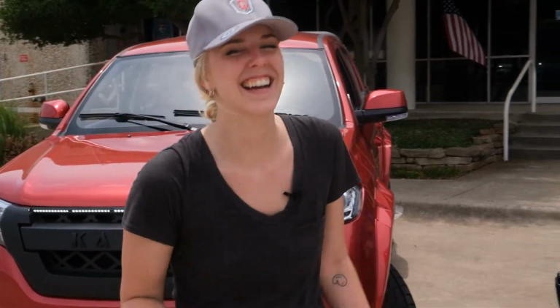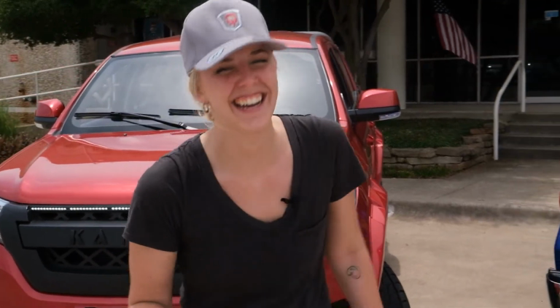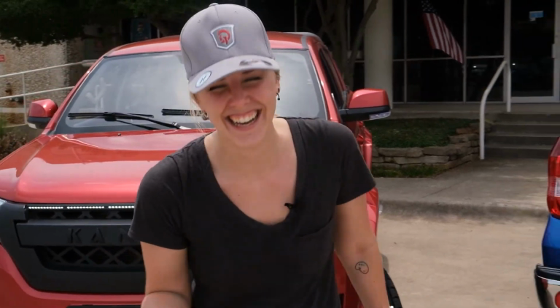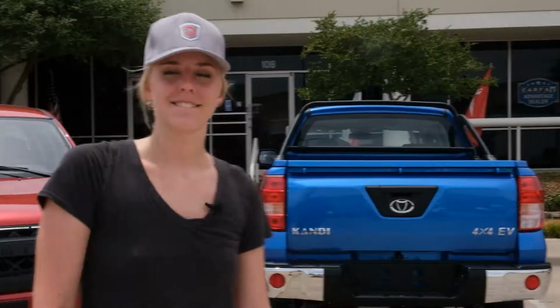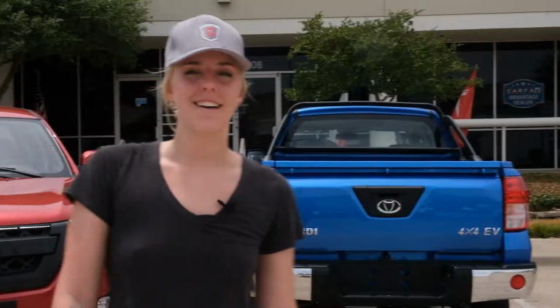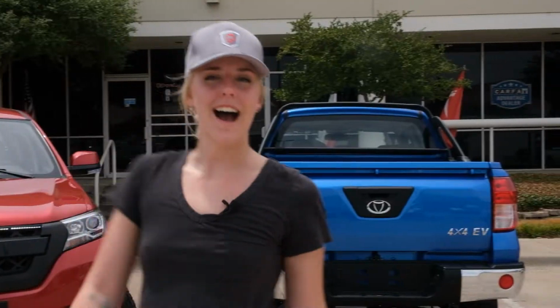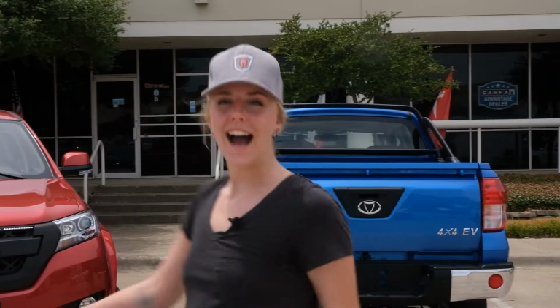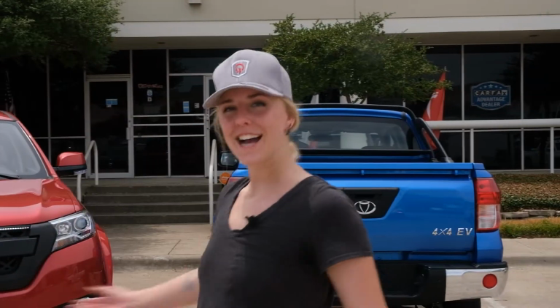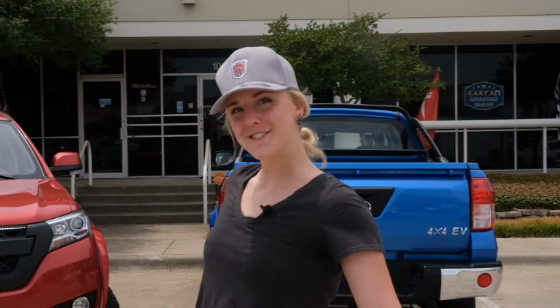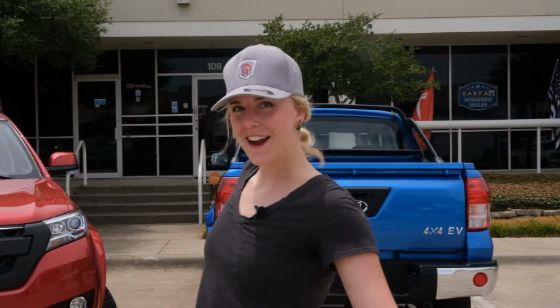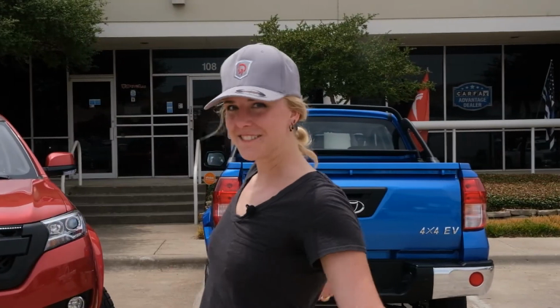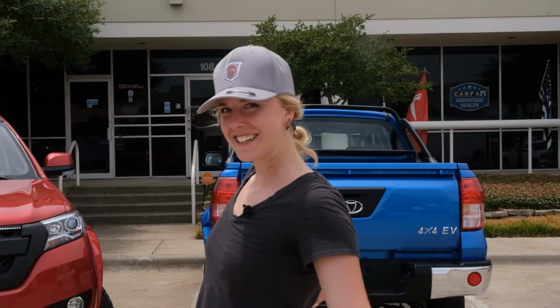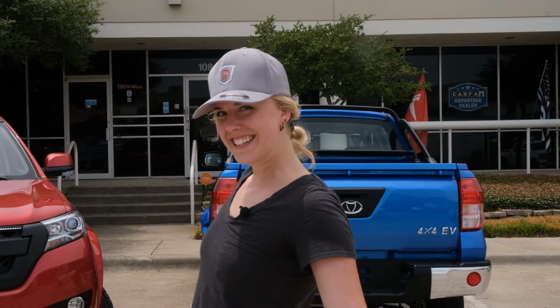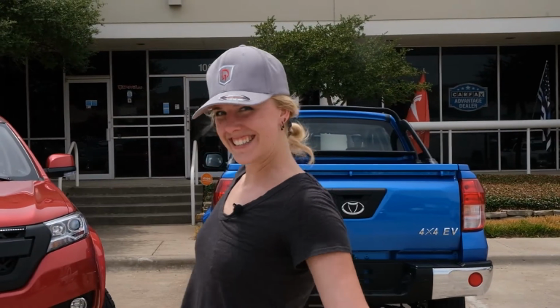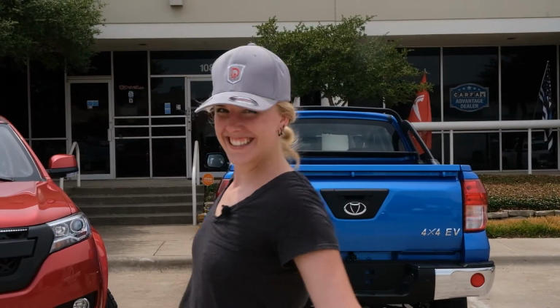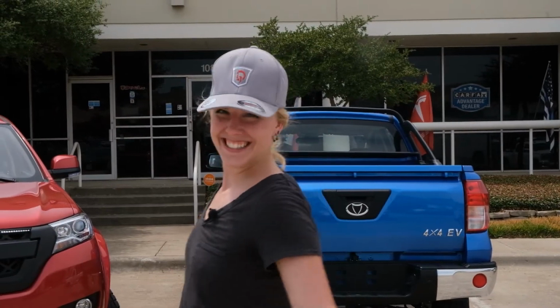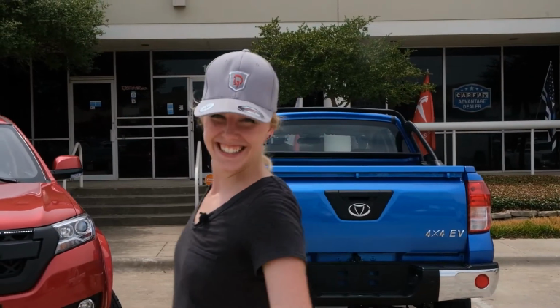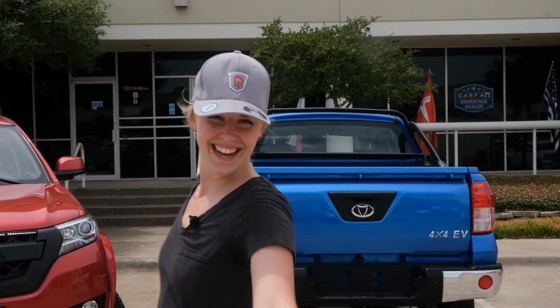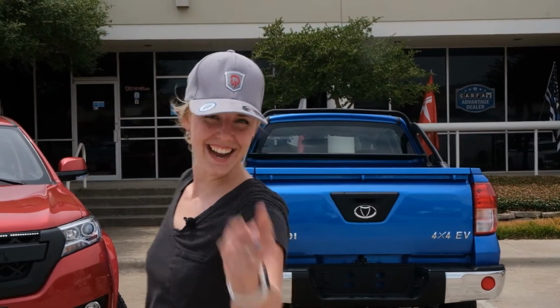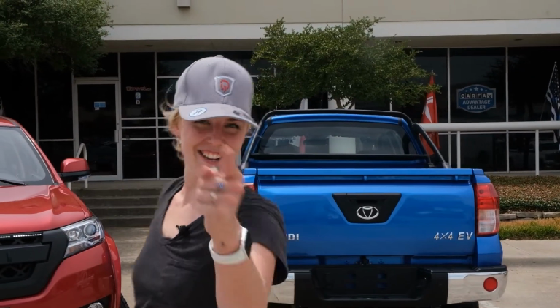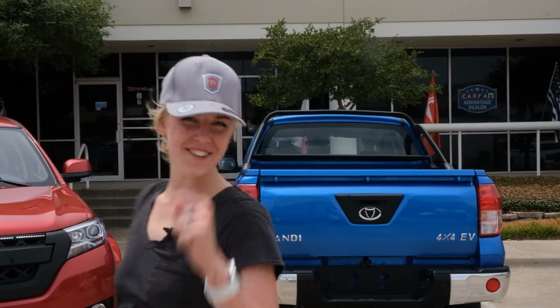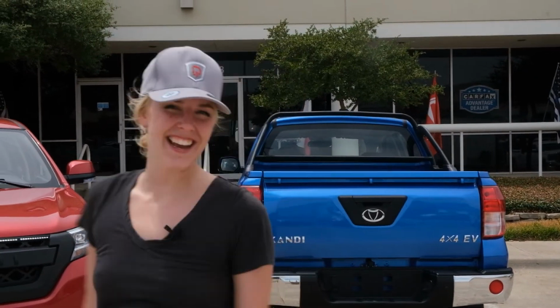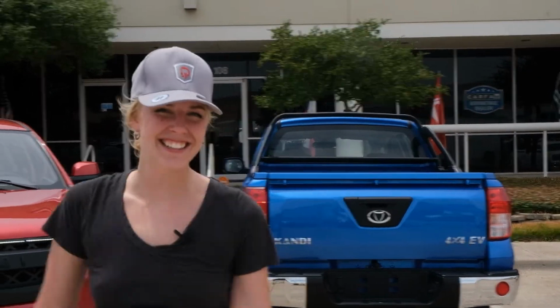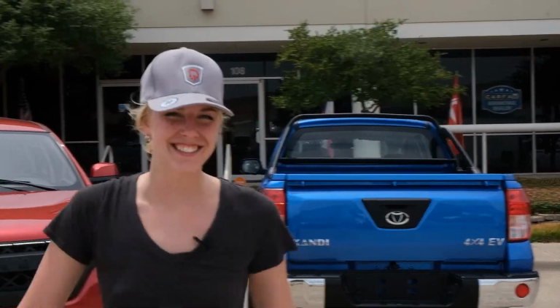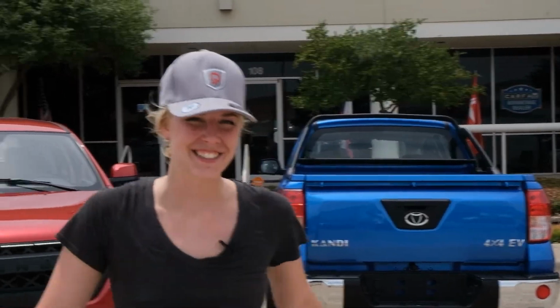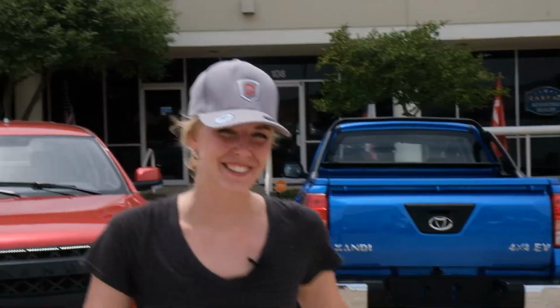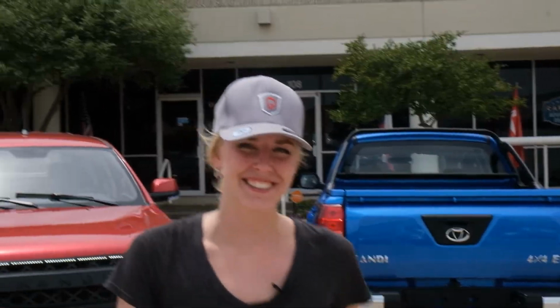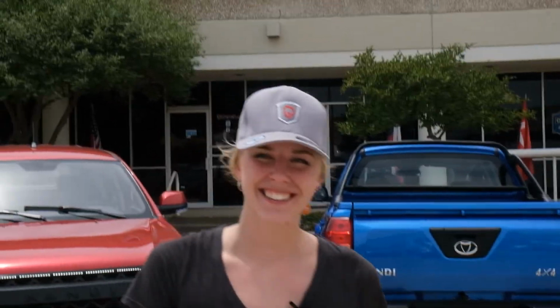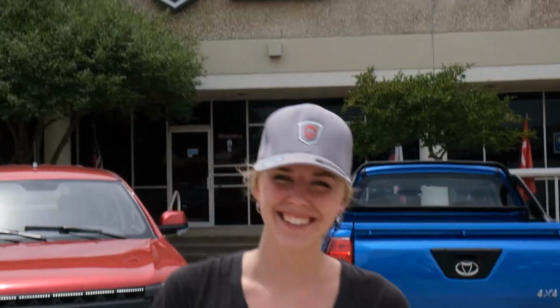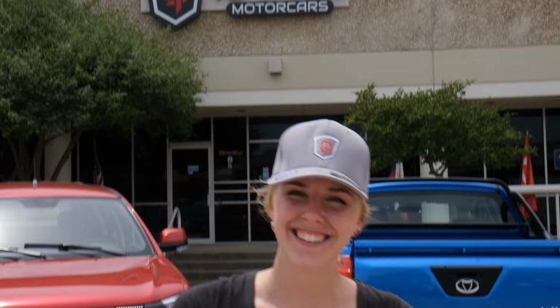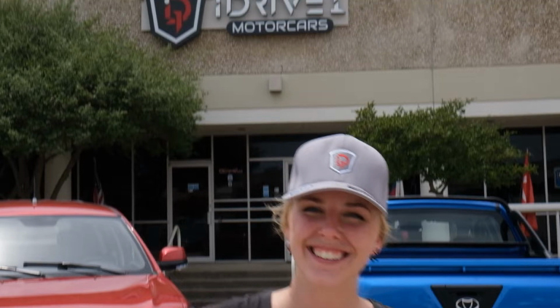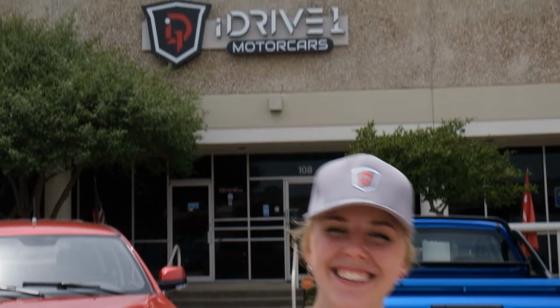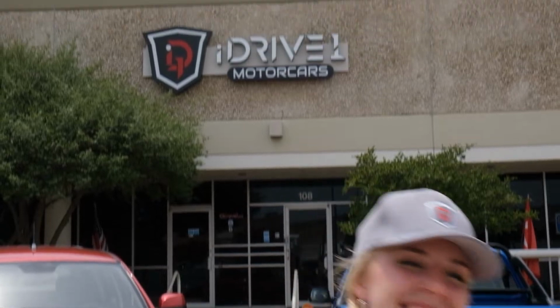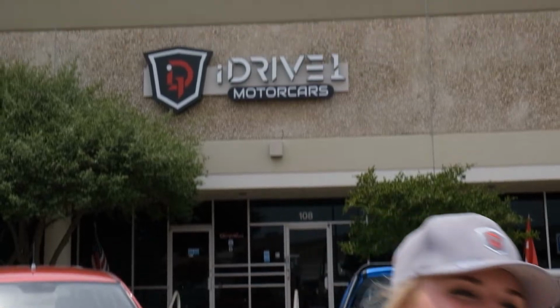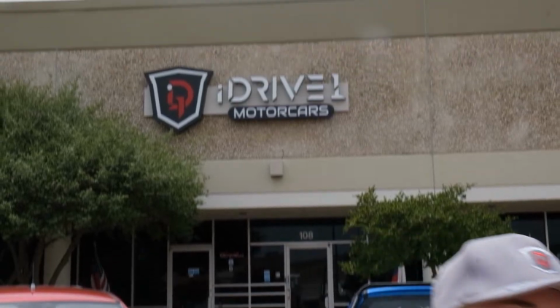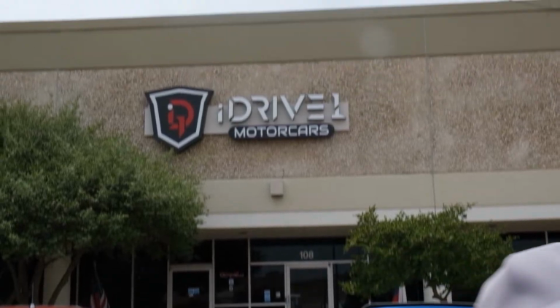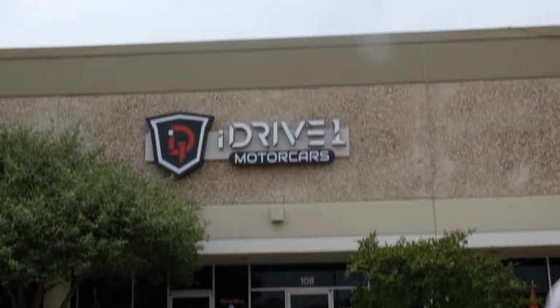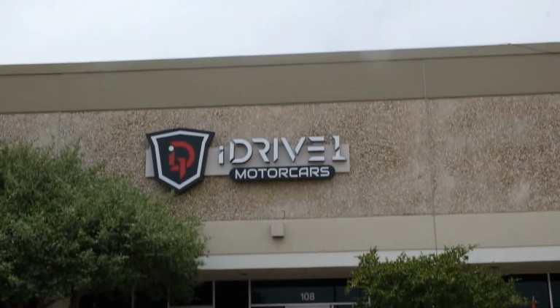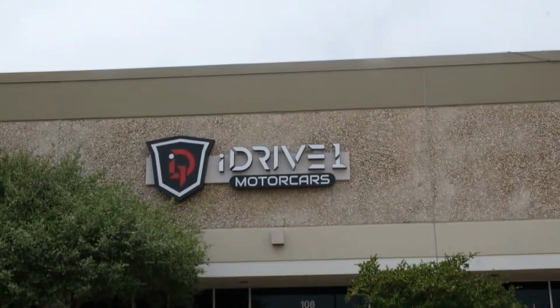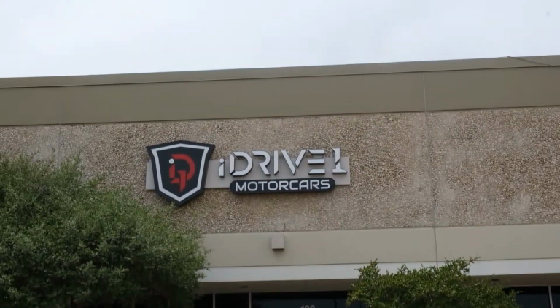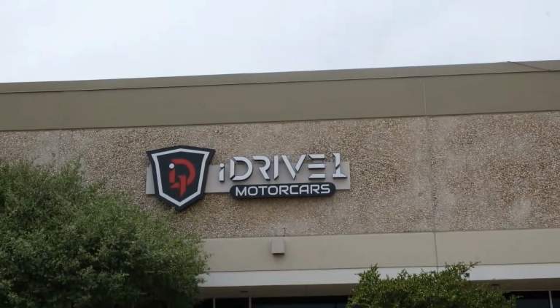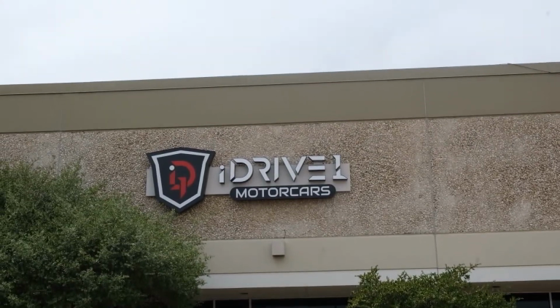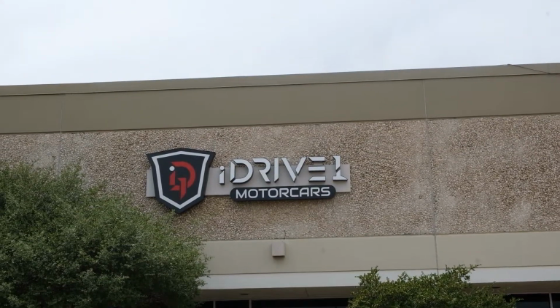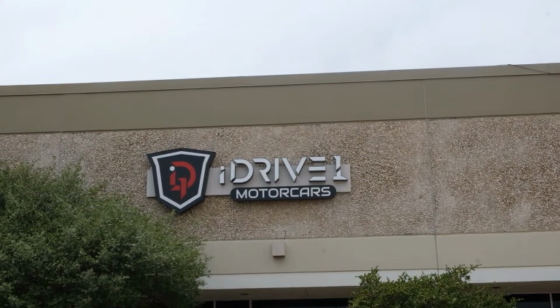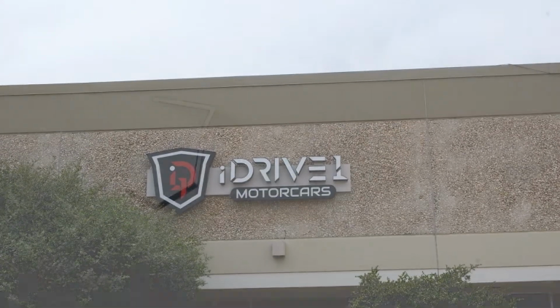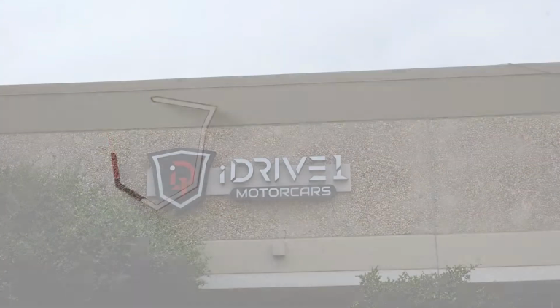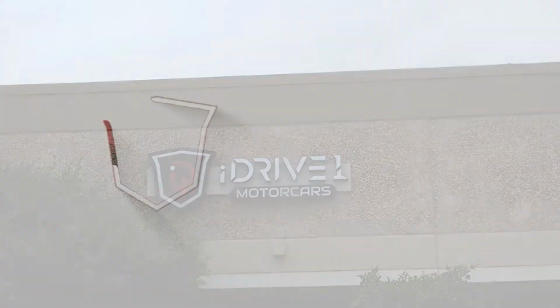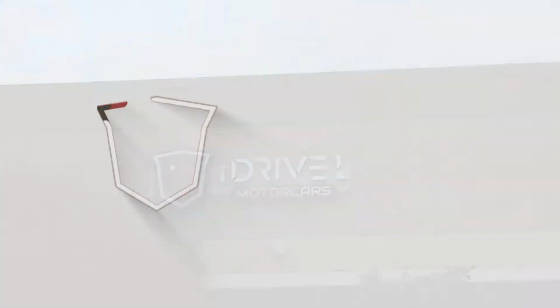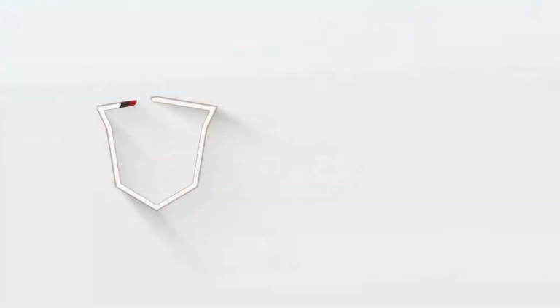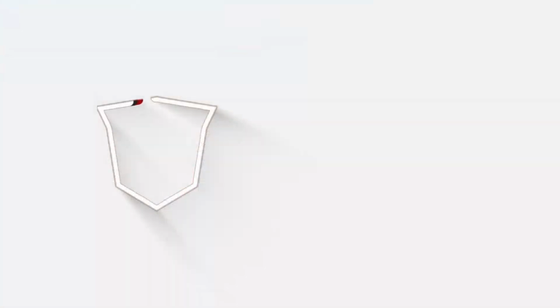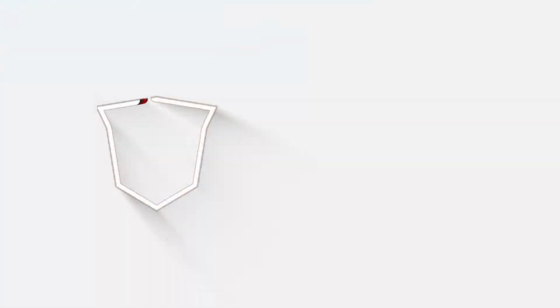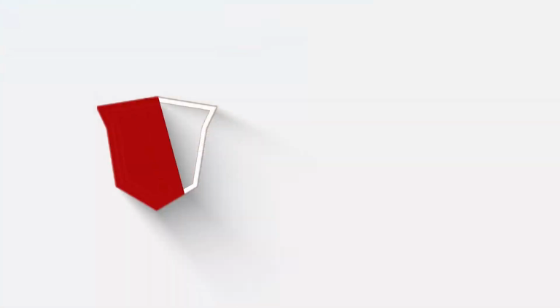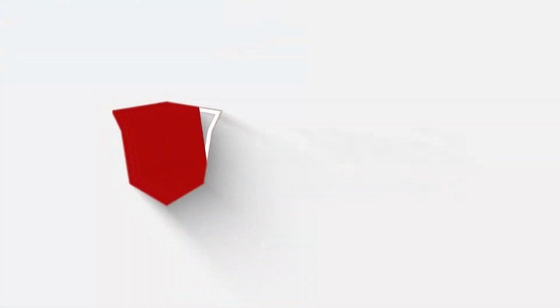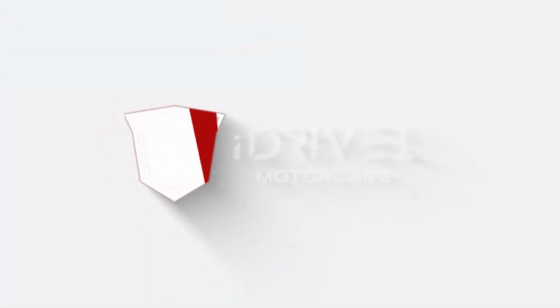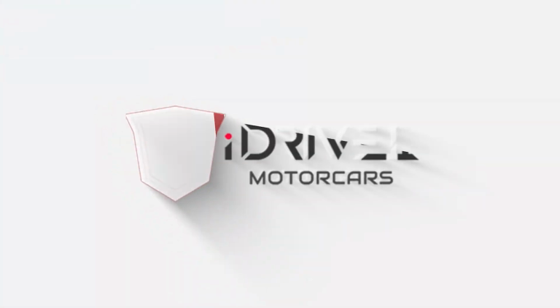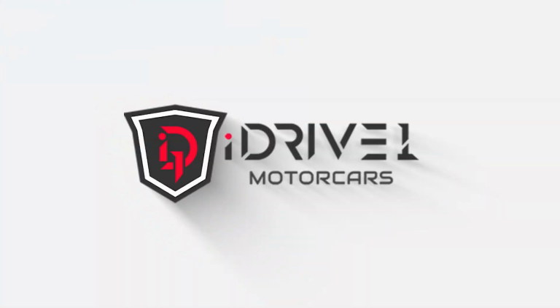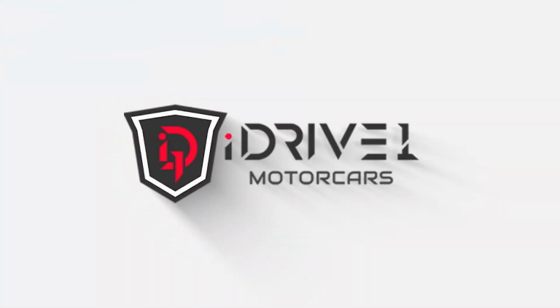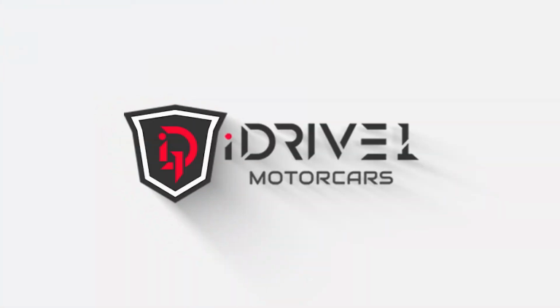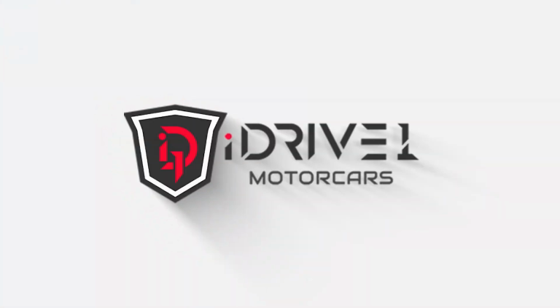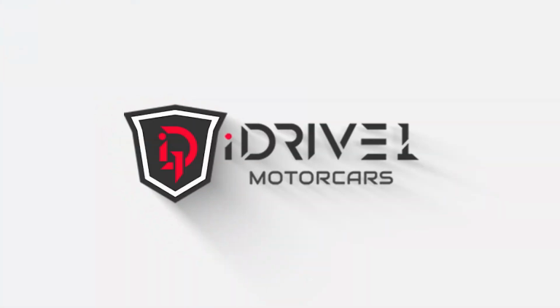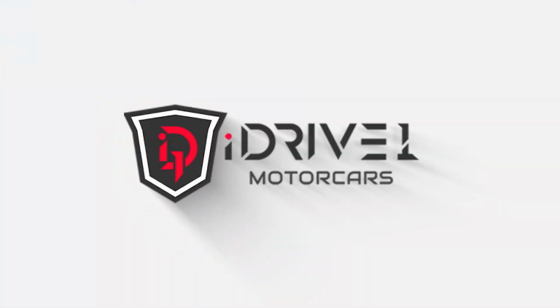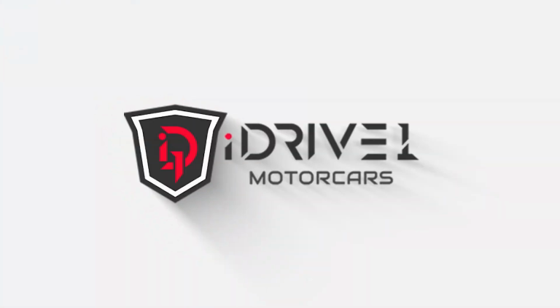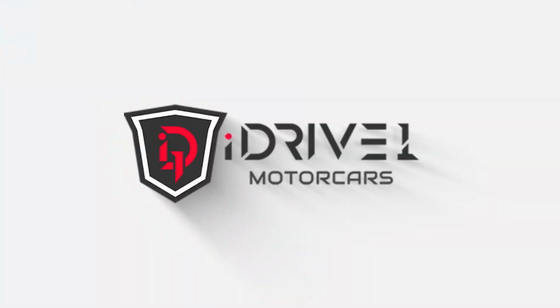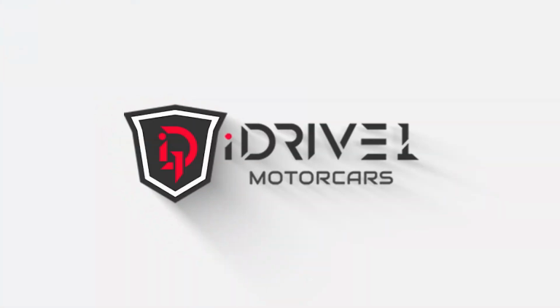I drive one, and you can too. Thank you.